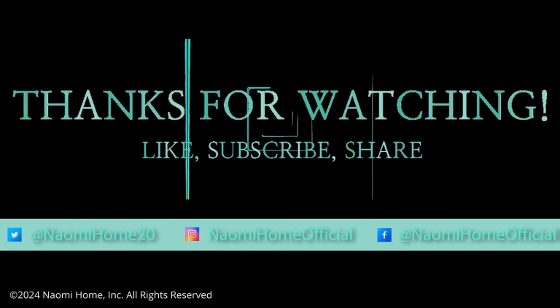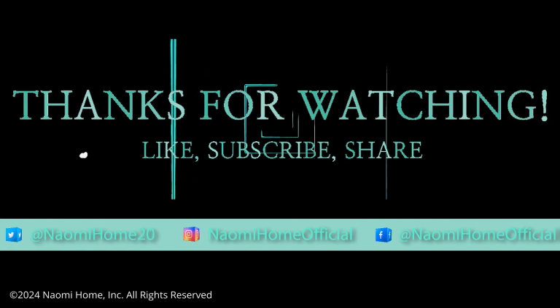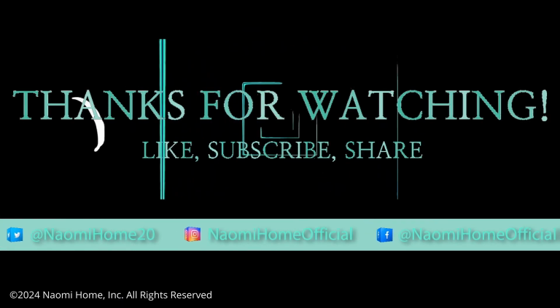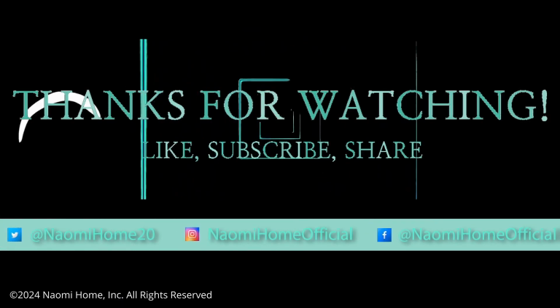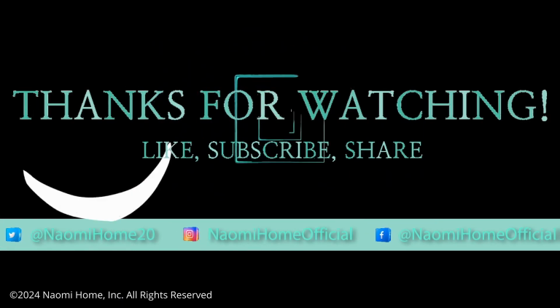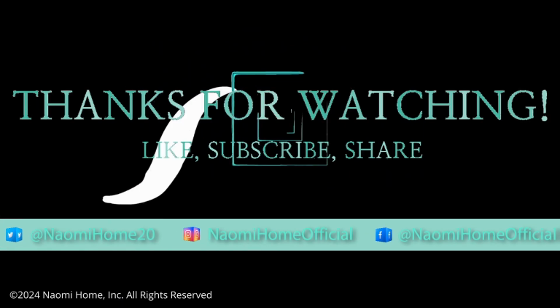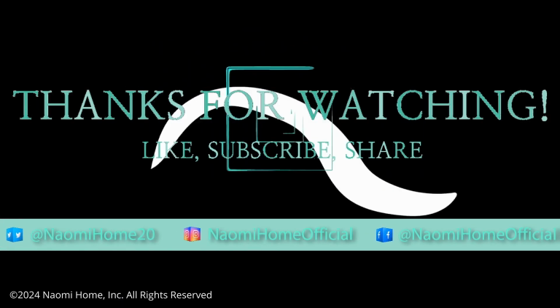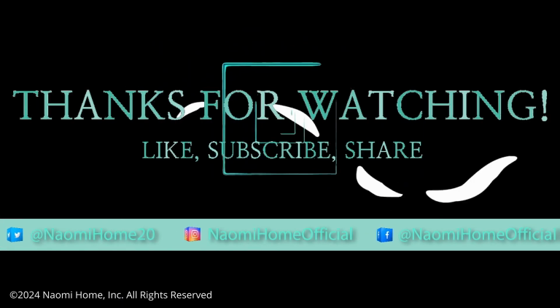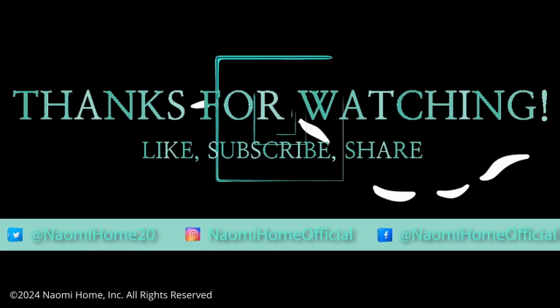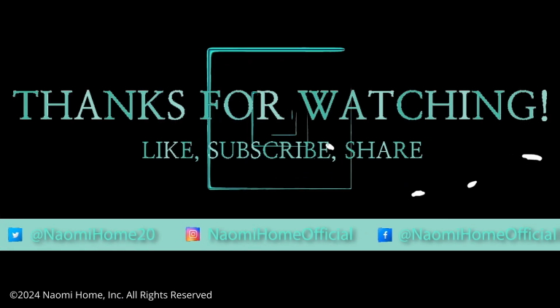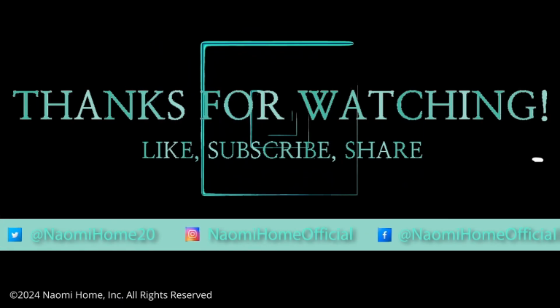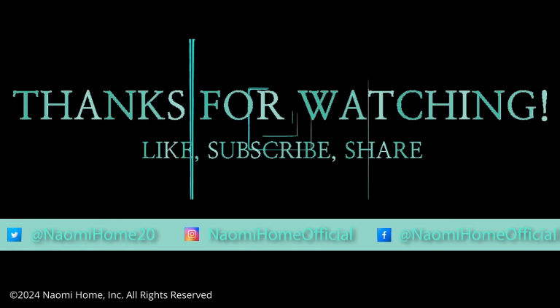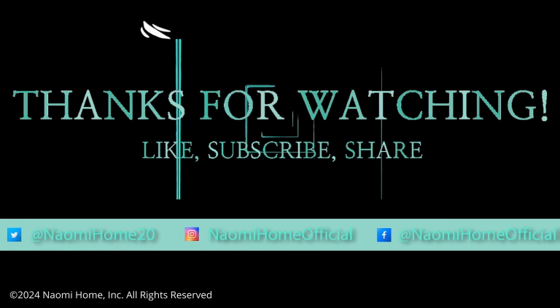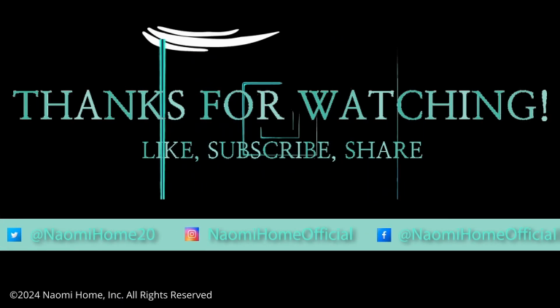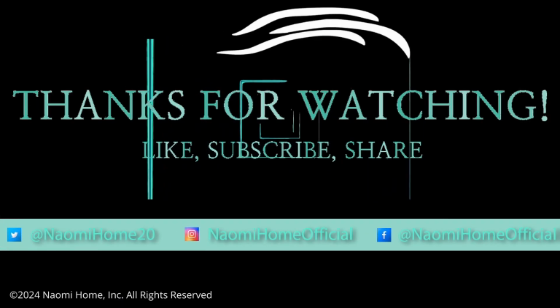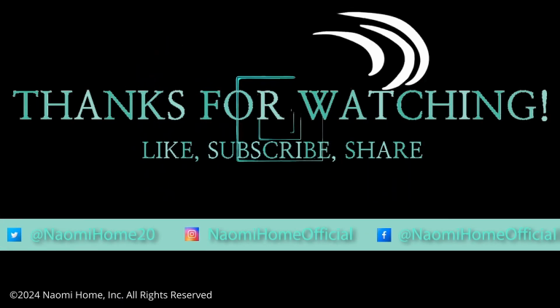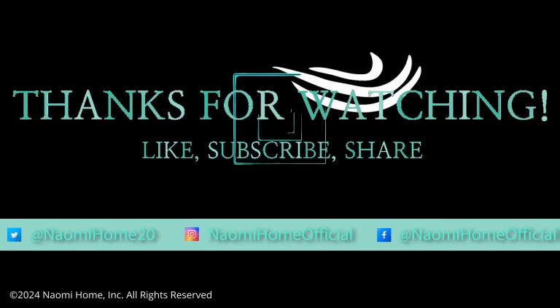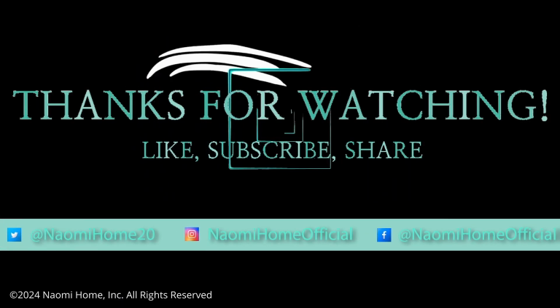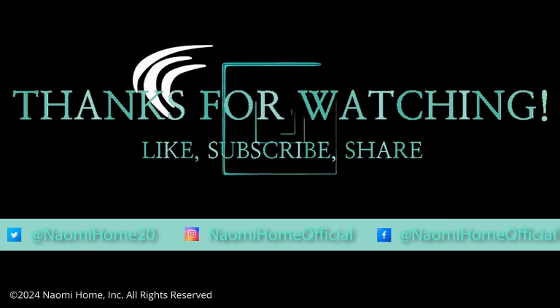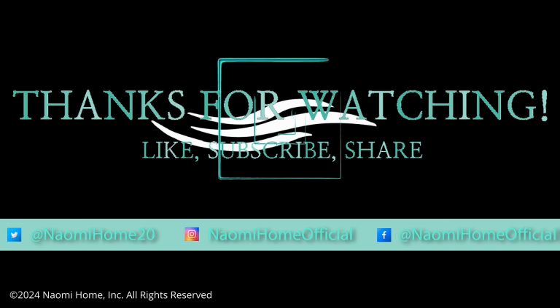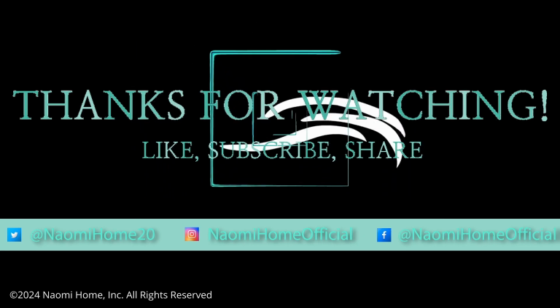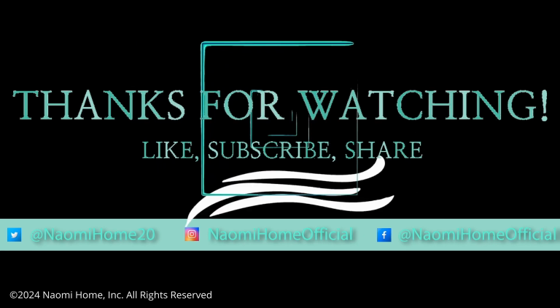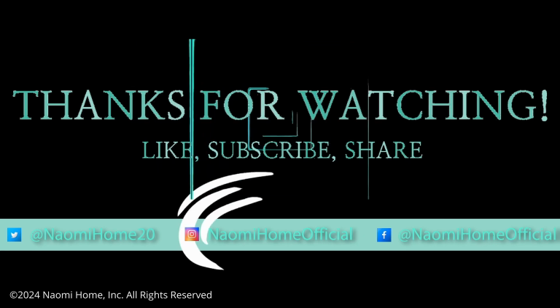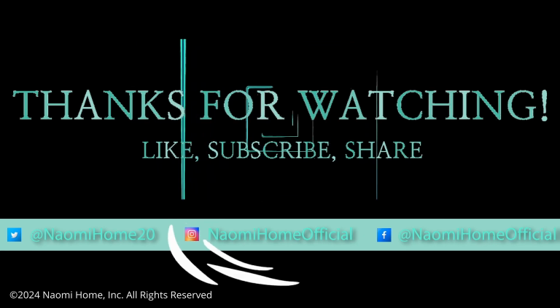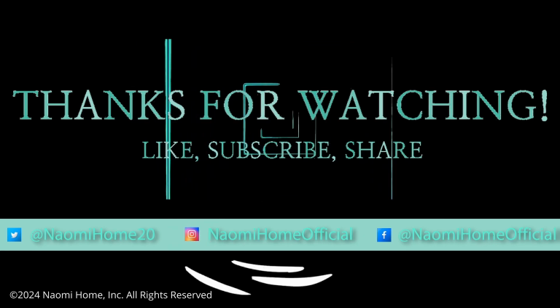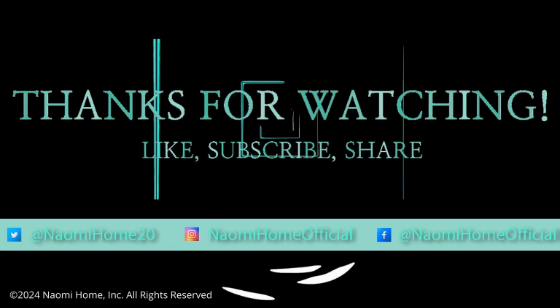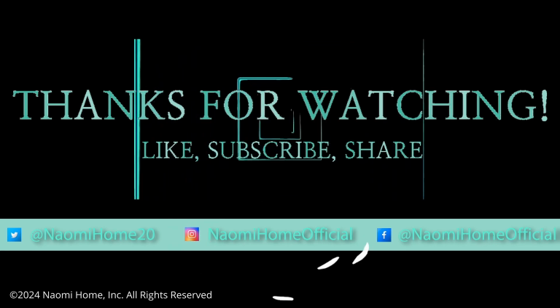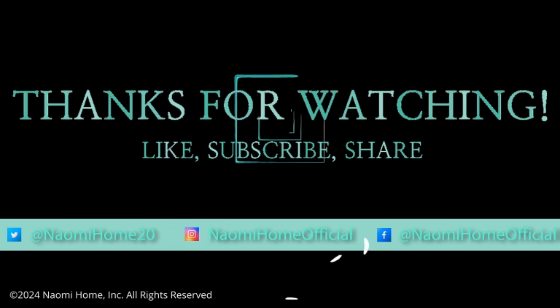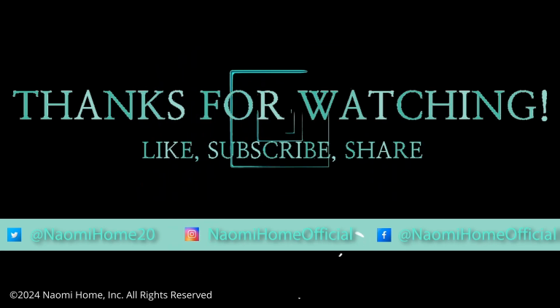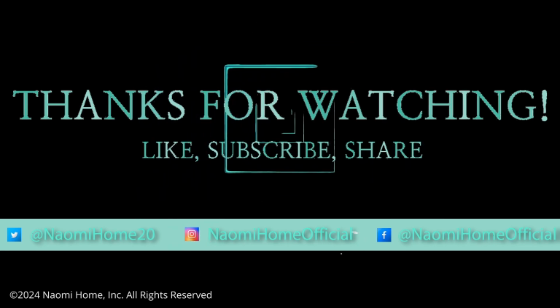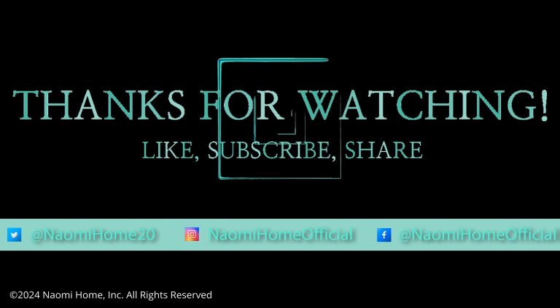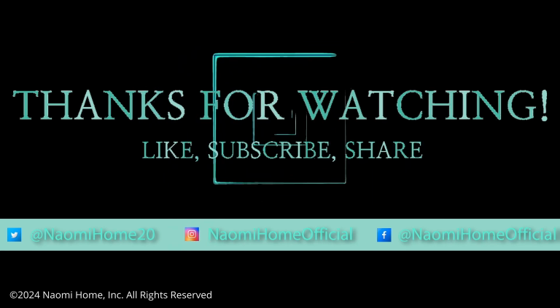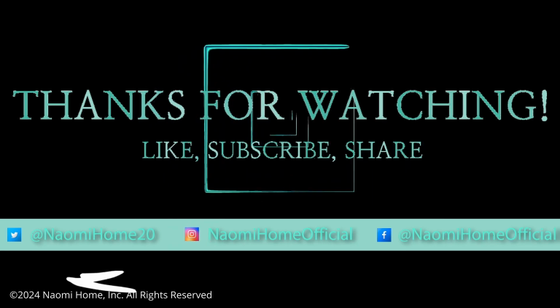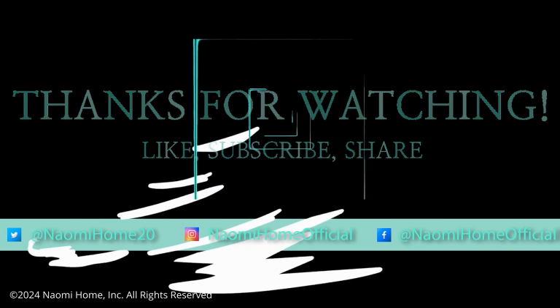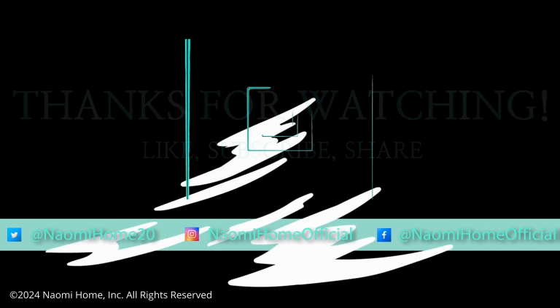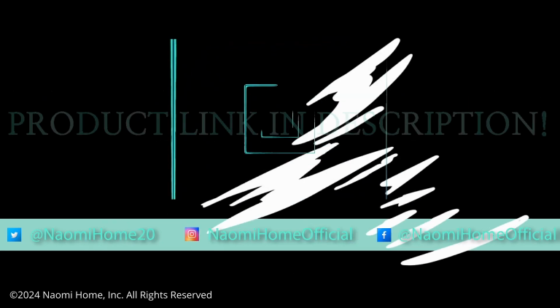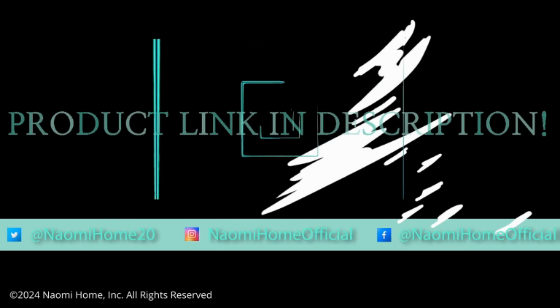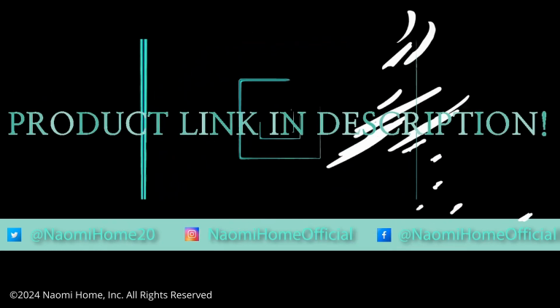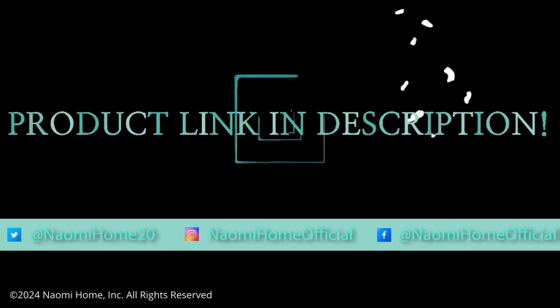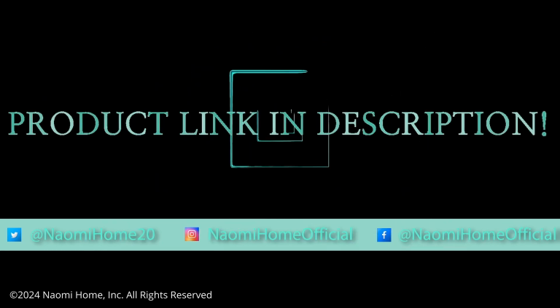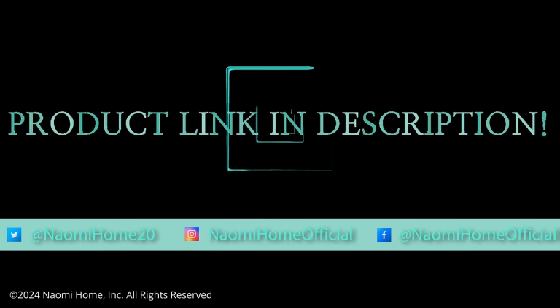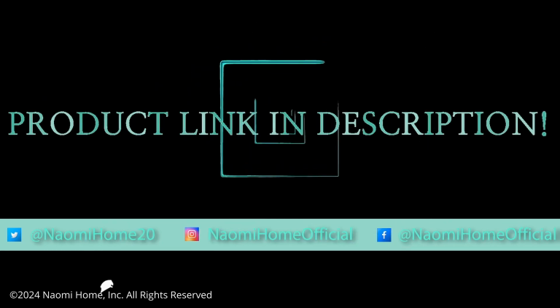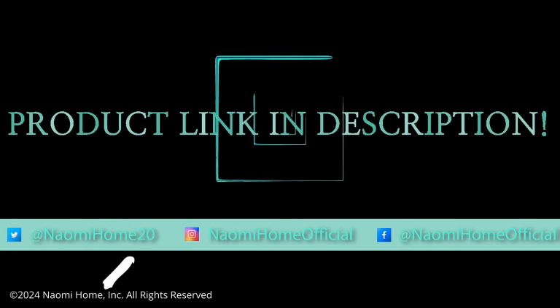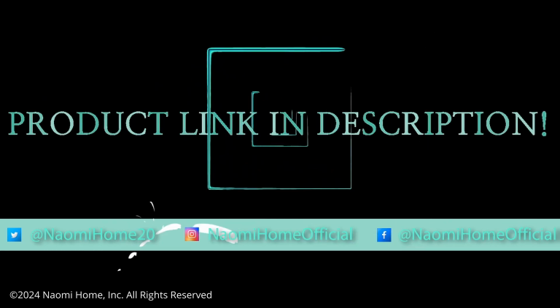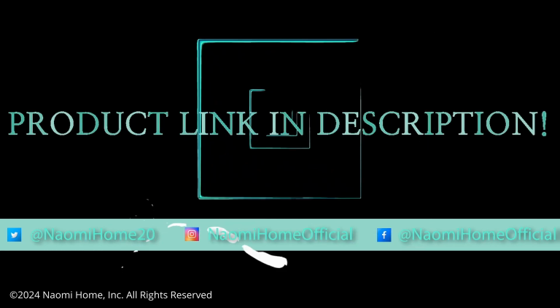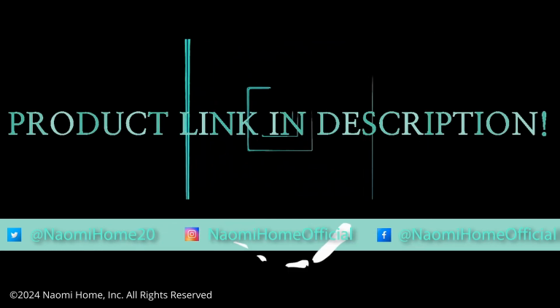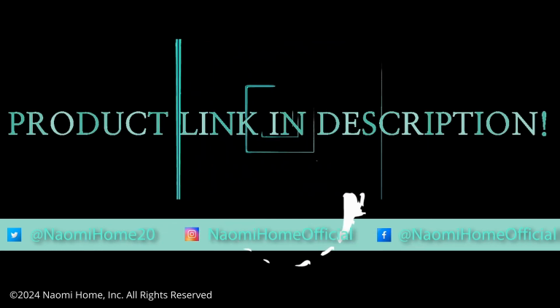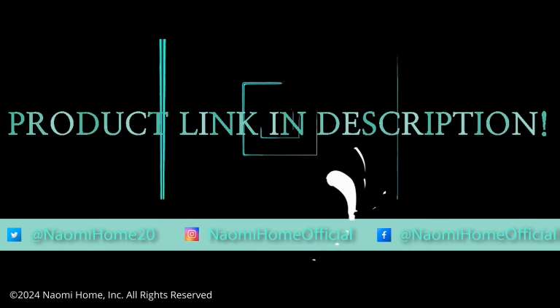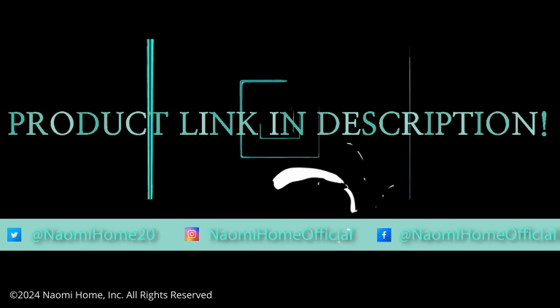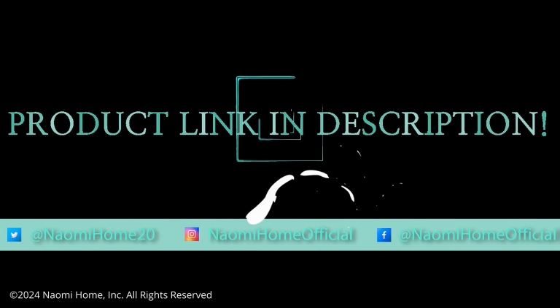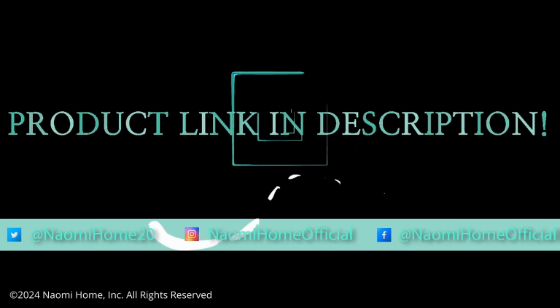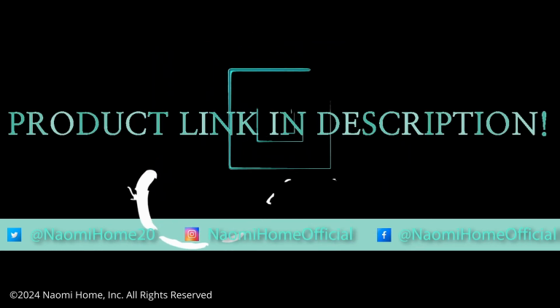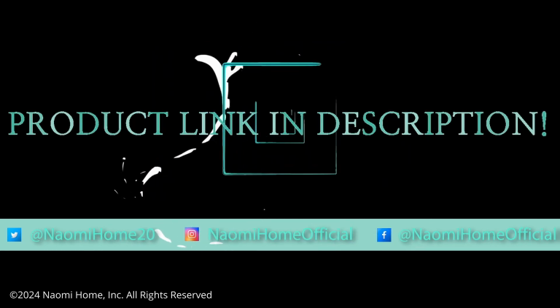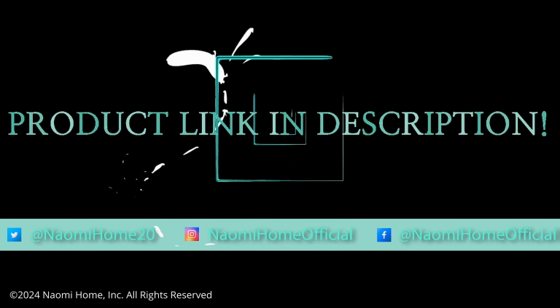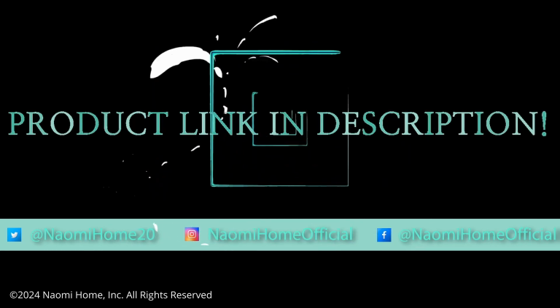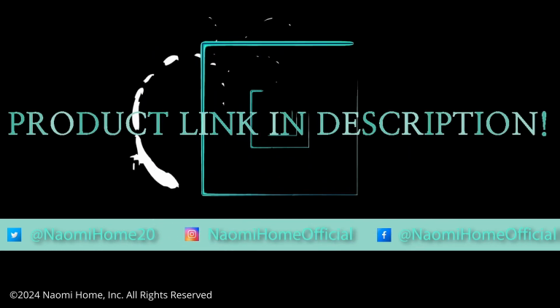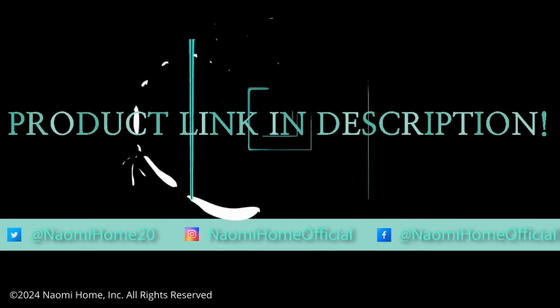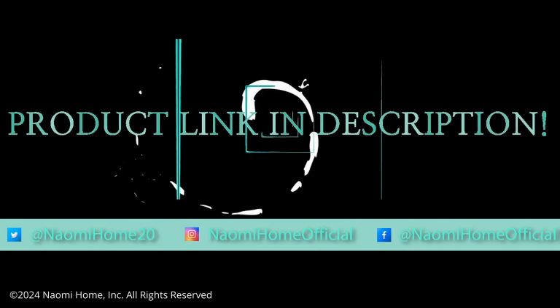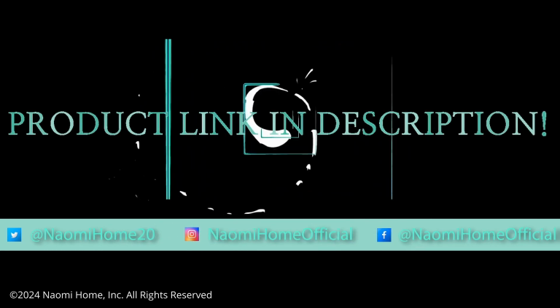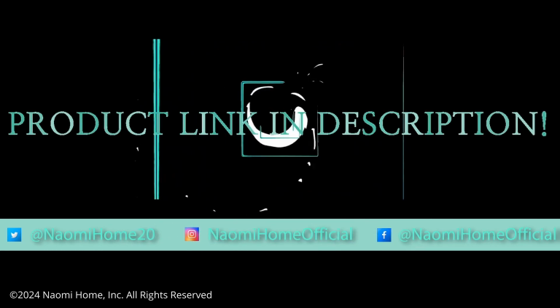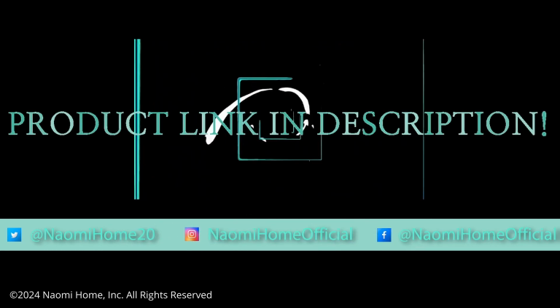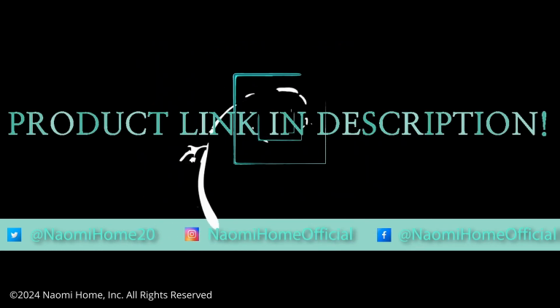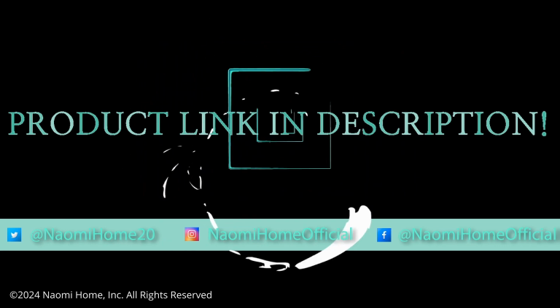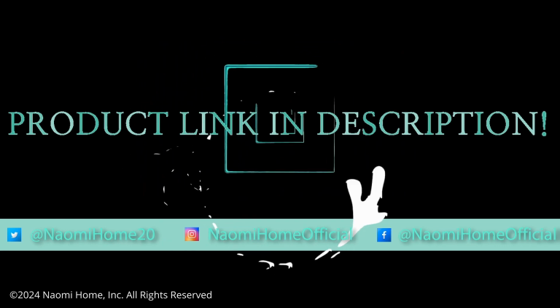Please like, subscribe, and share for more Naomi Home content. You can find the product link and more in the description below.